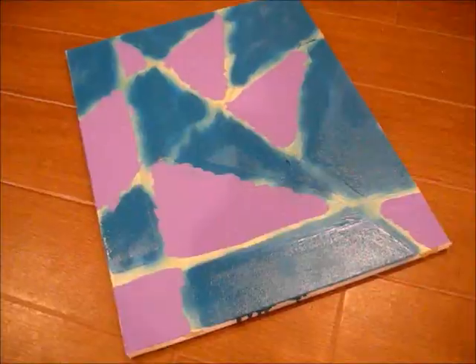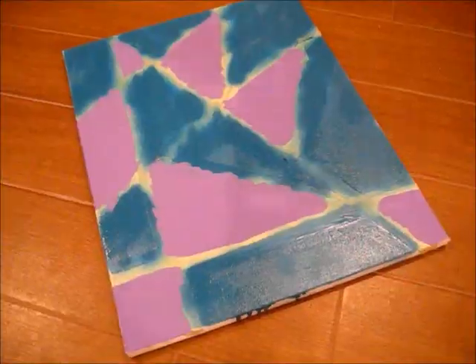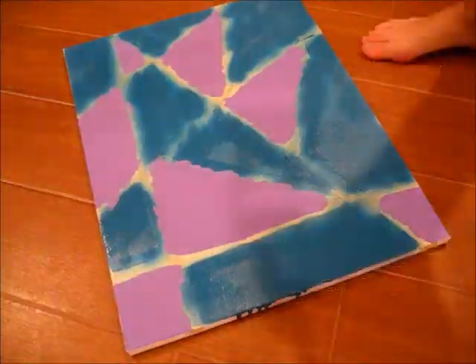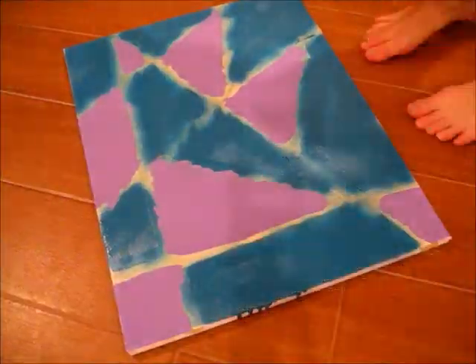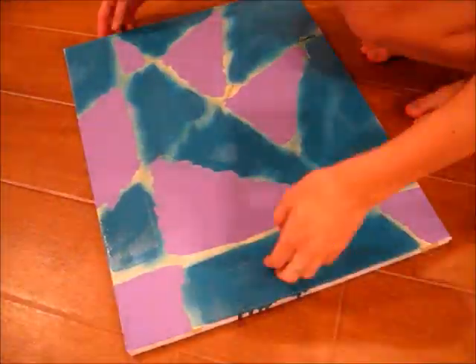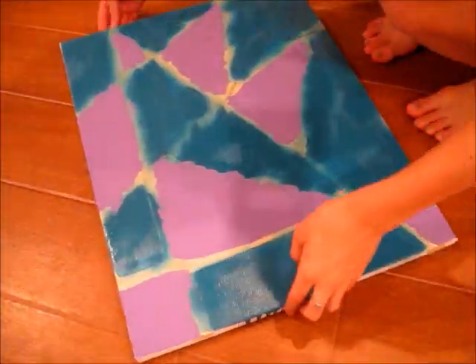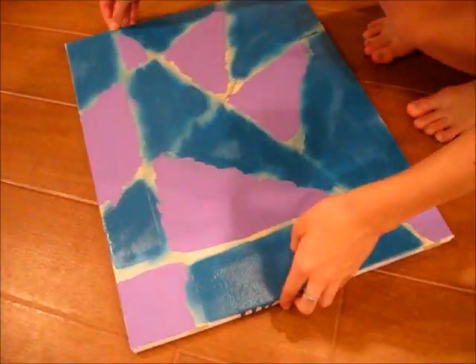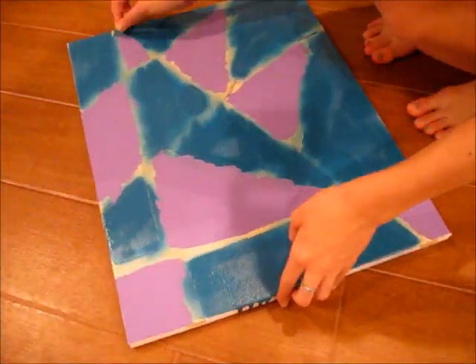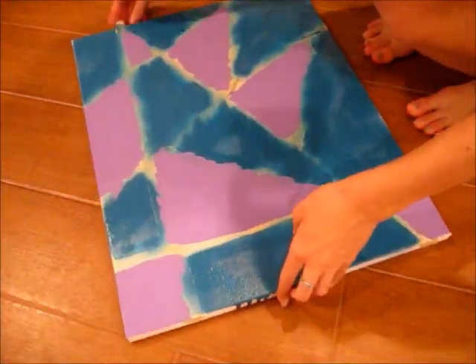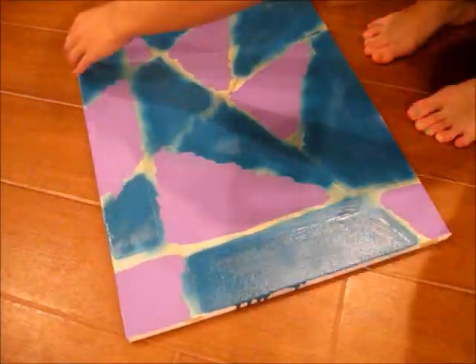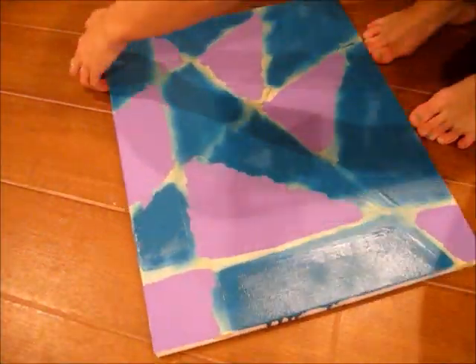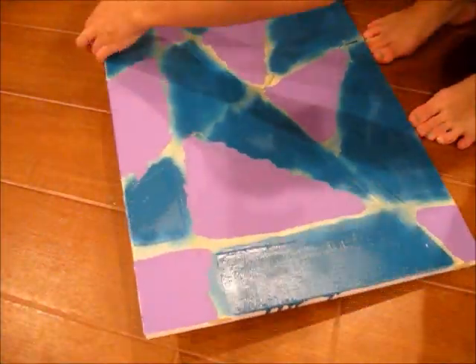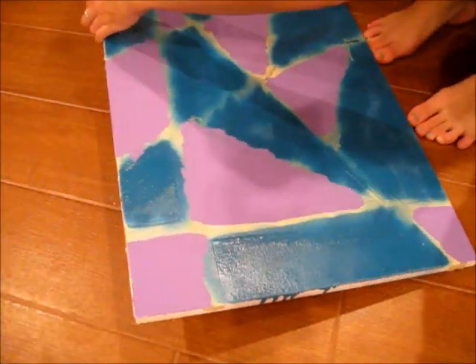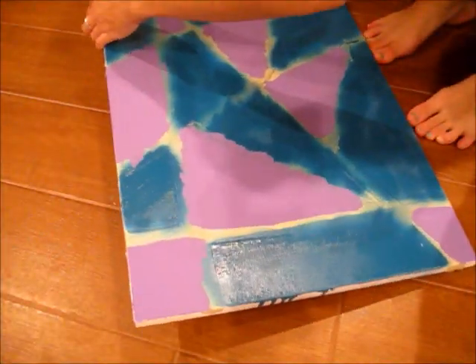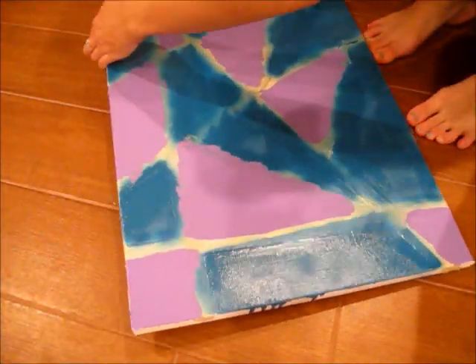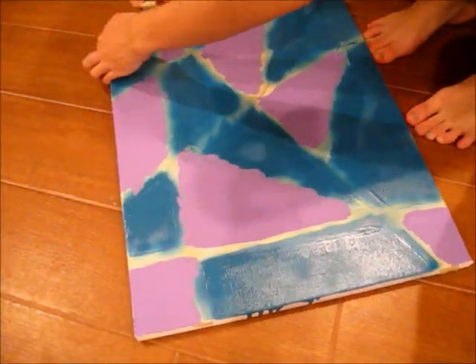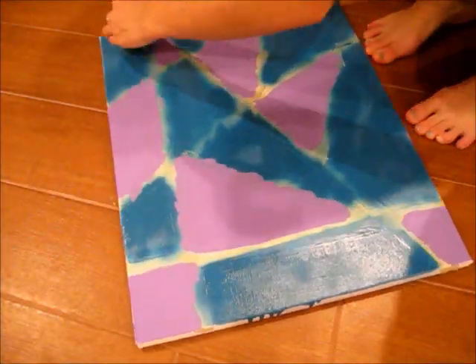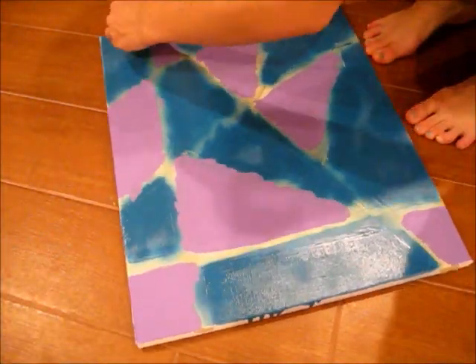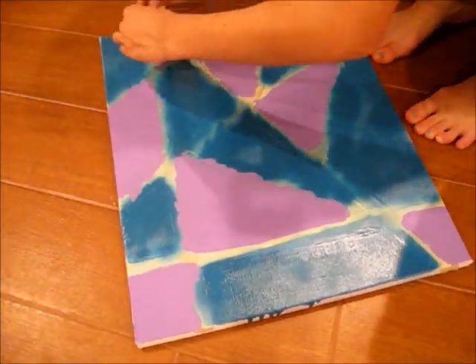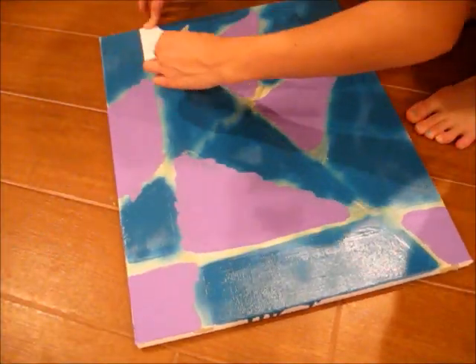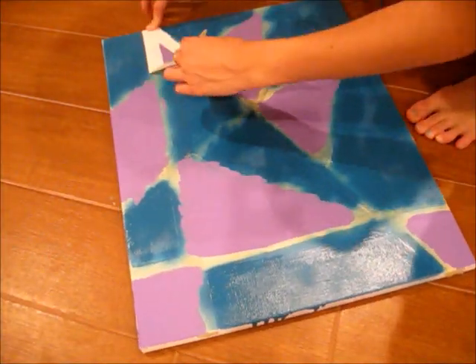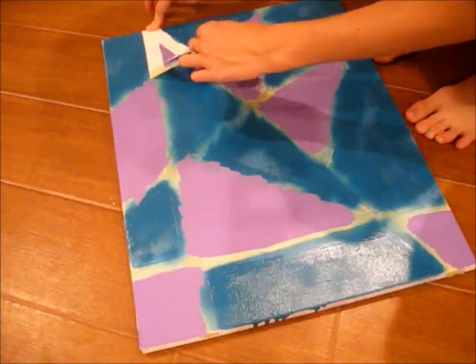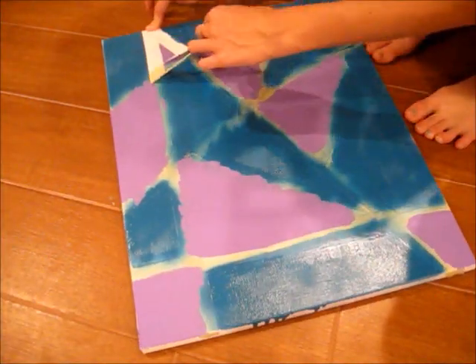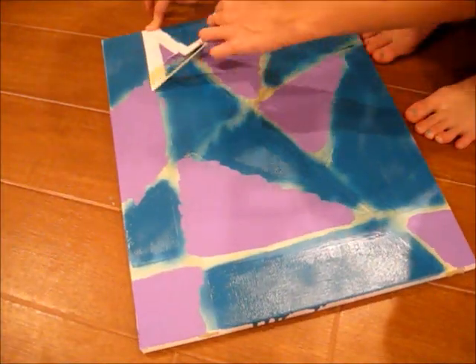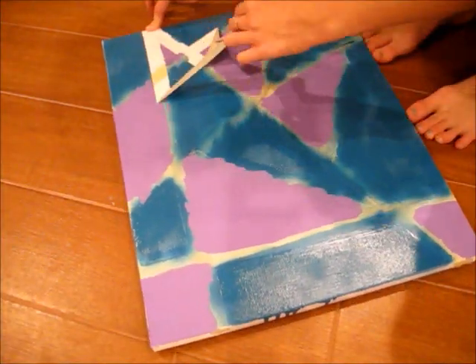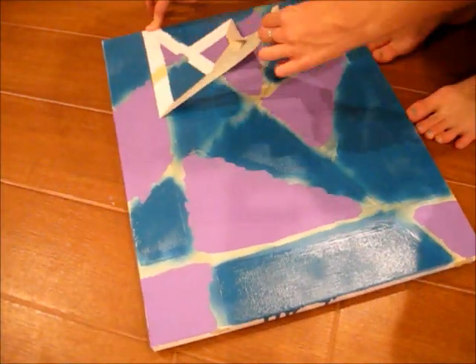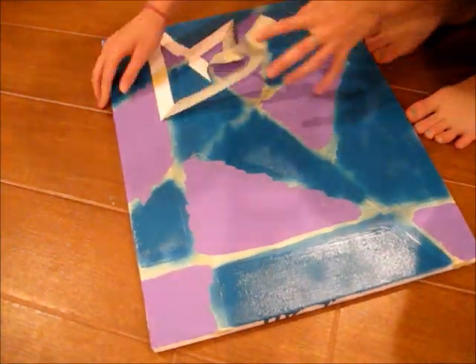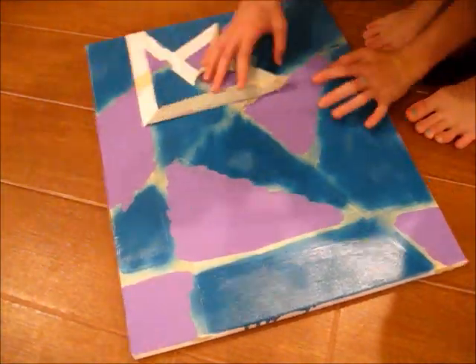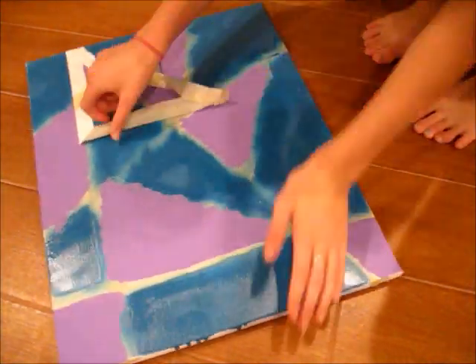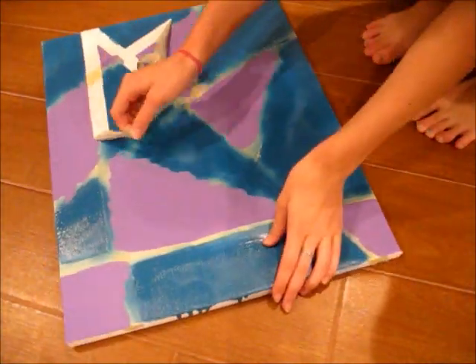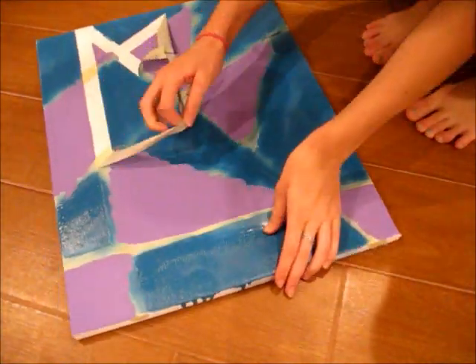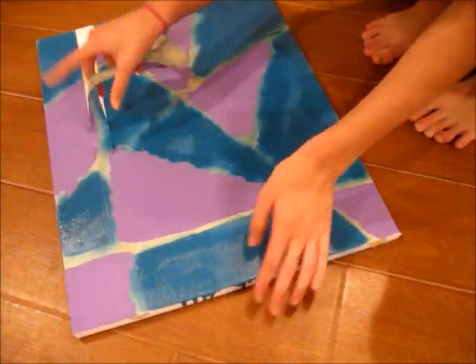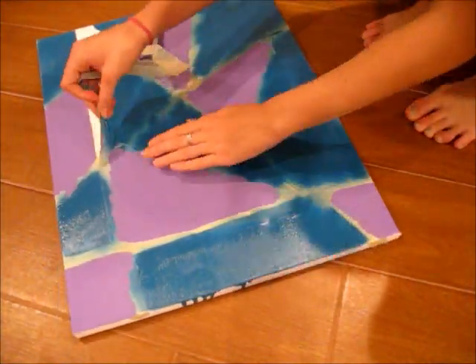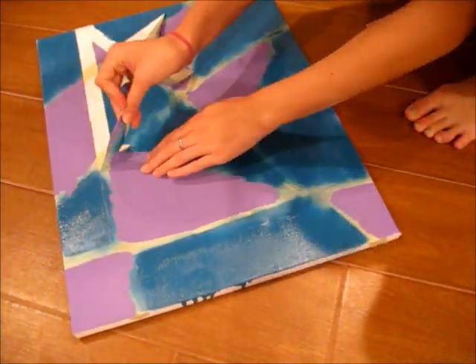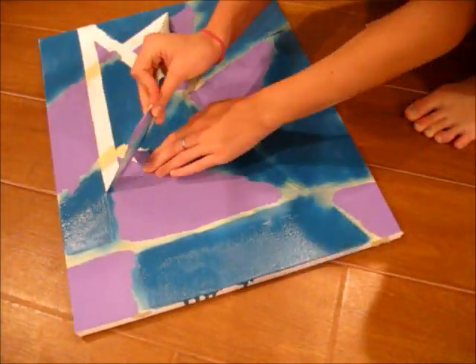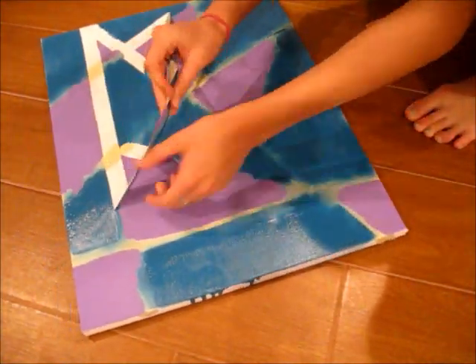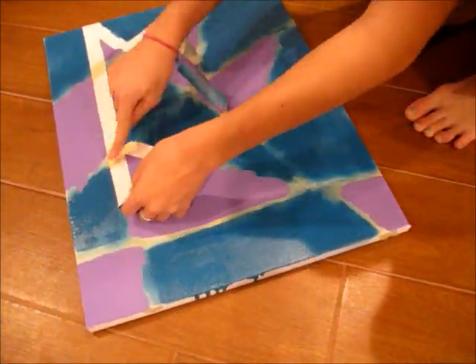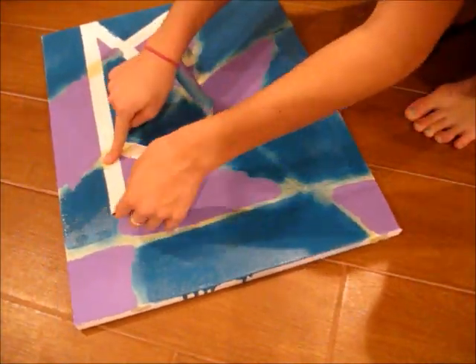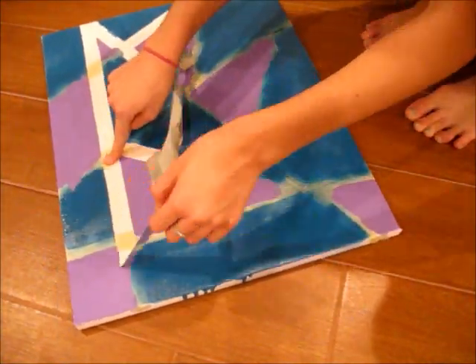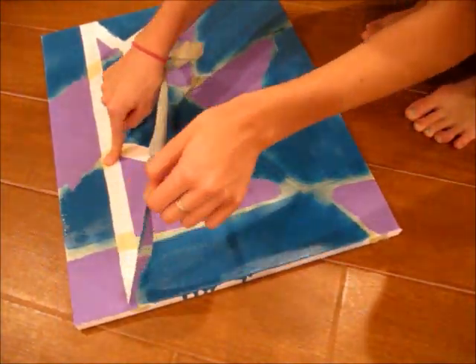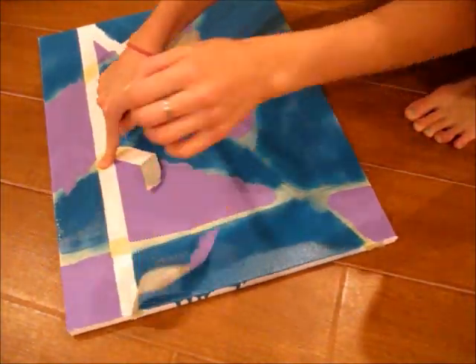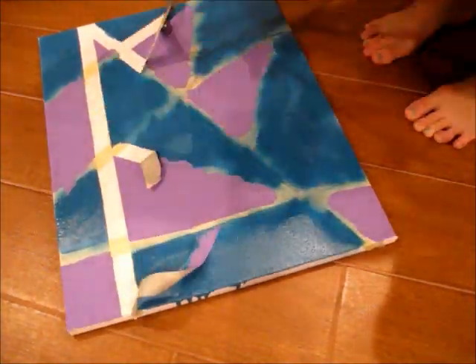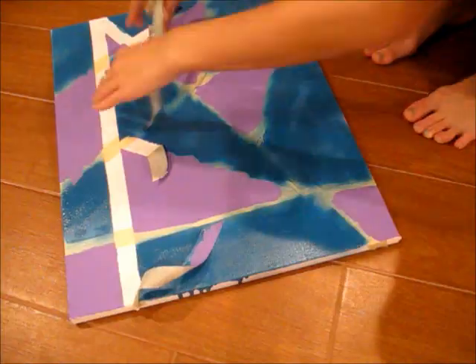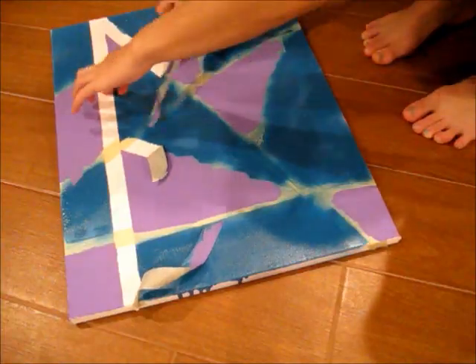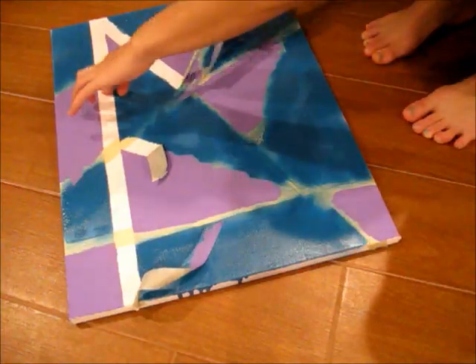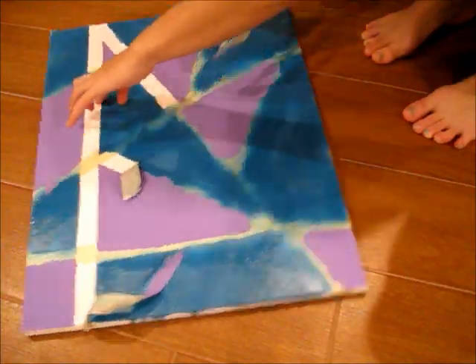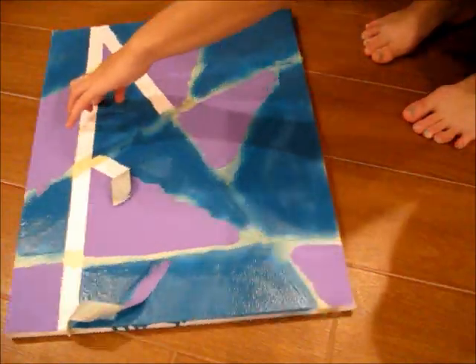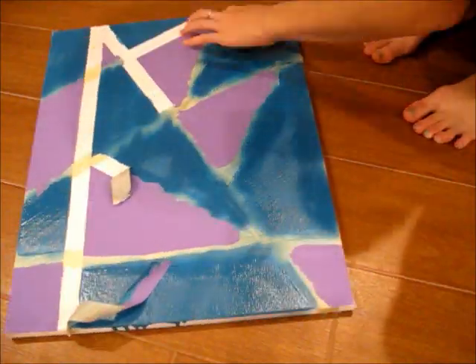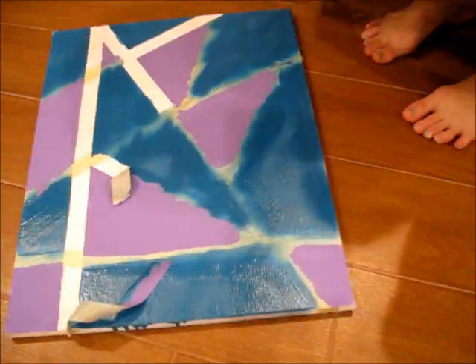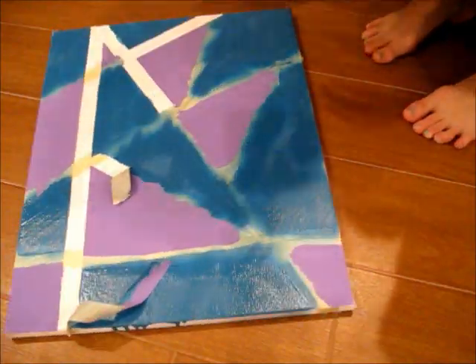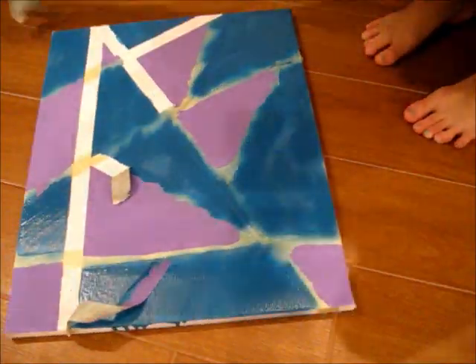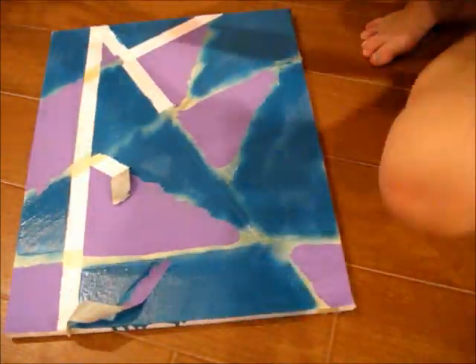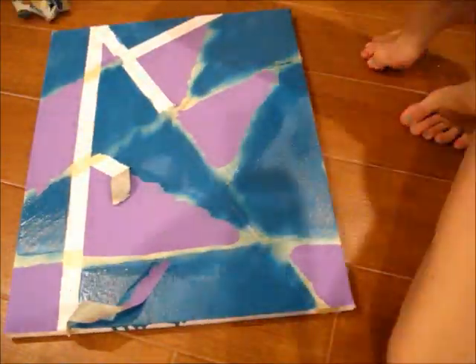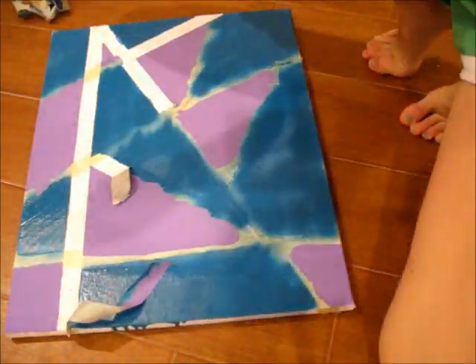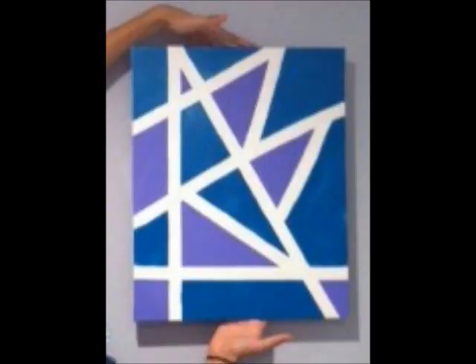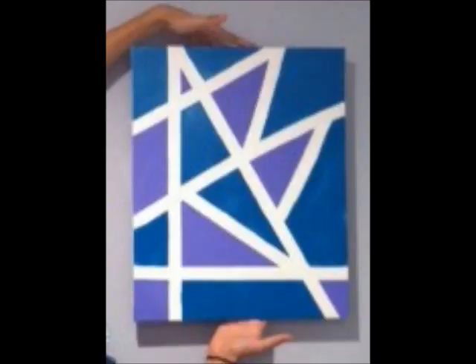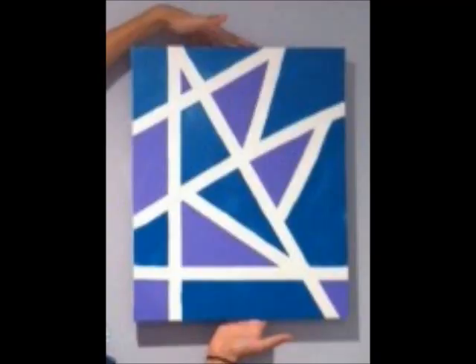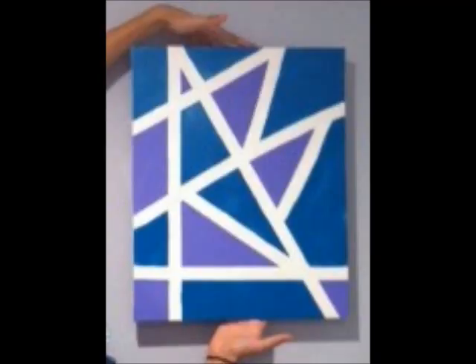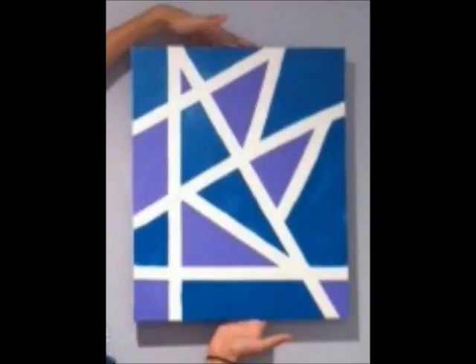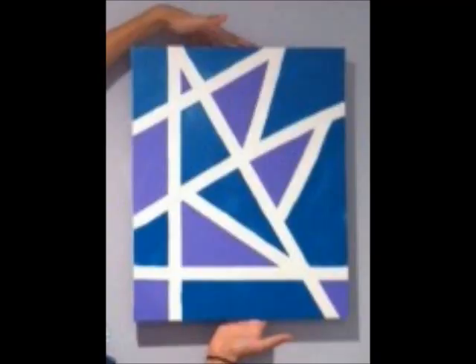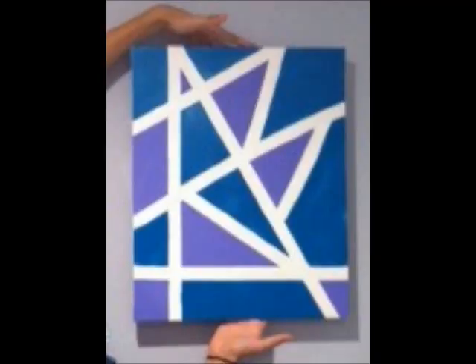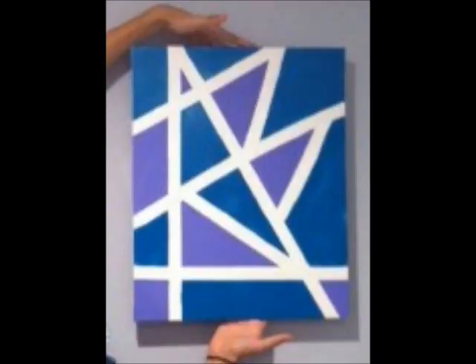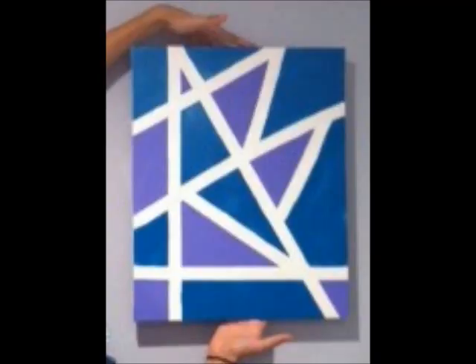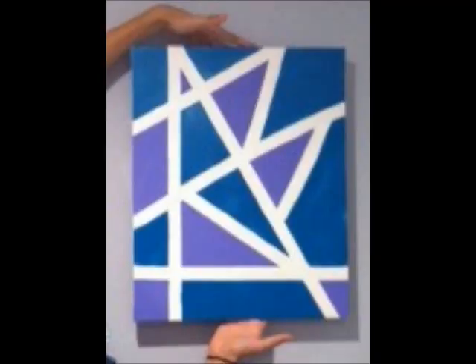Then I peeled the tape off of the second canvas, and that is the finished product for that one.